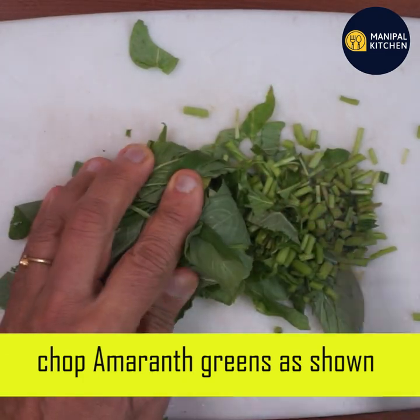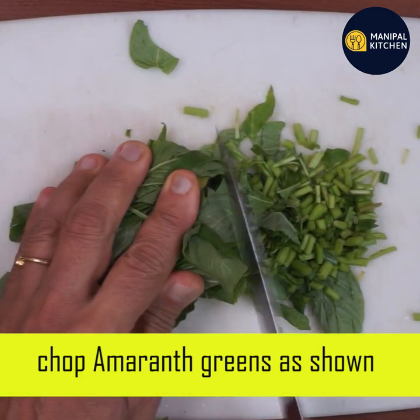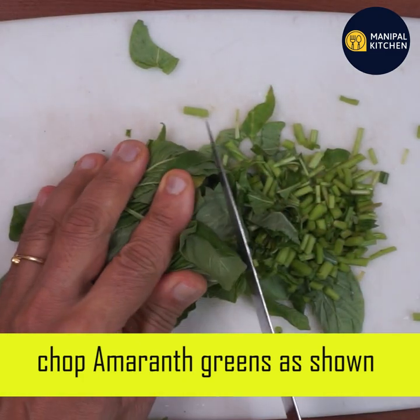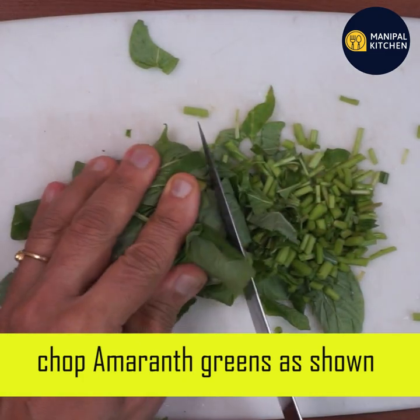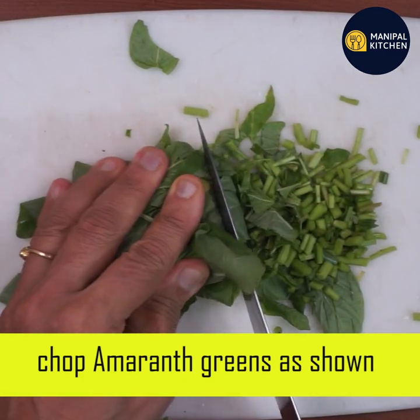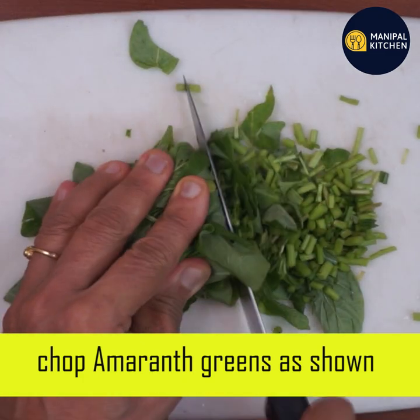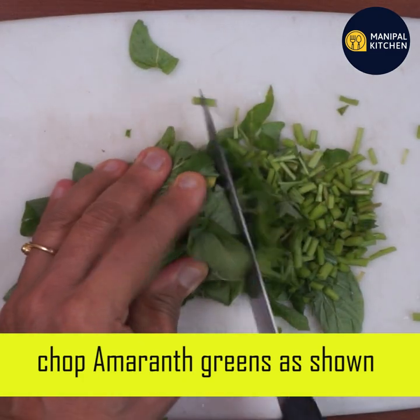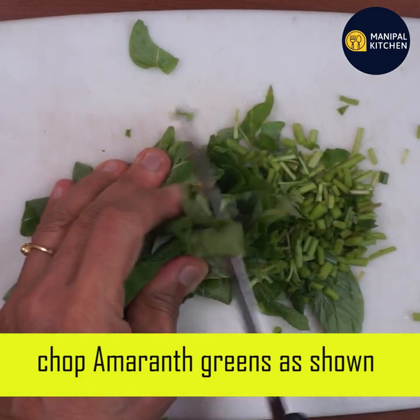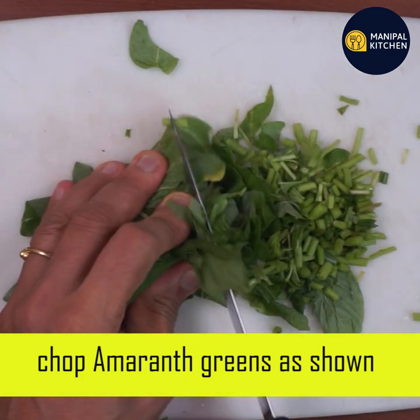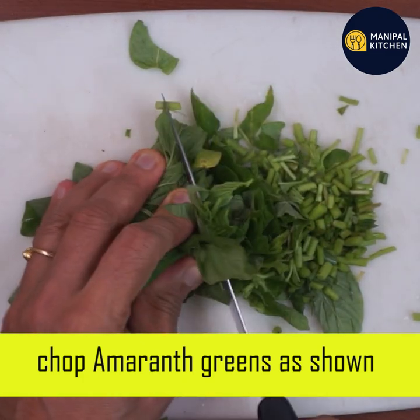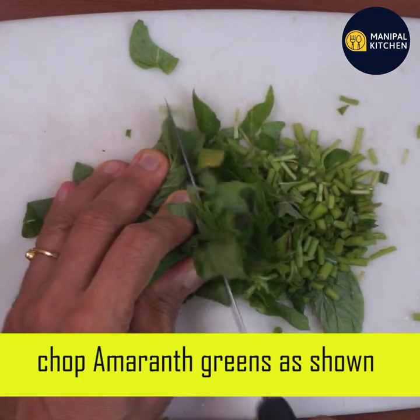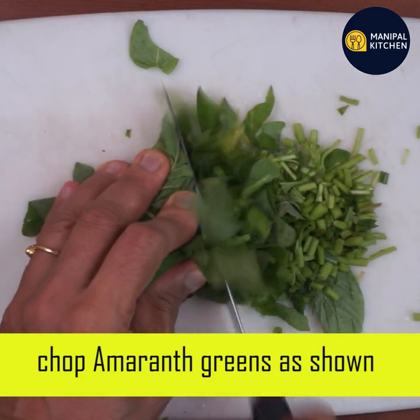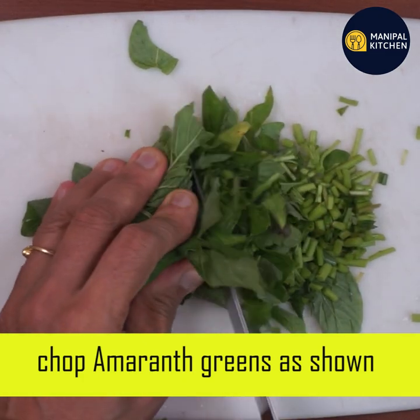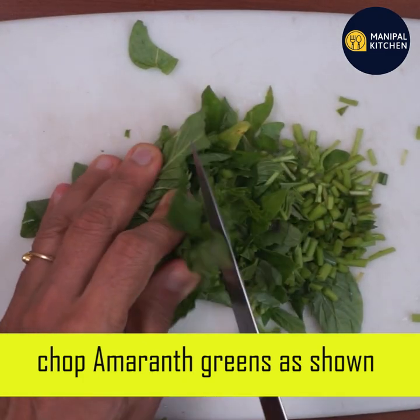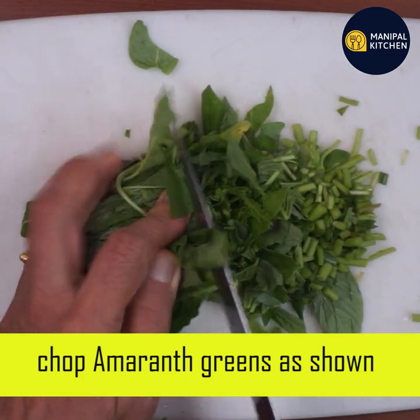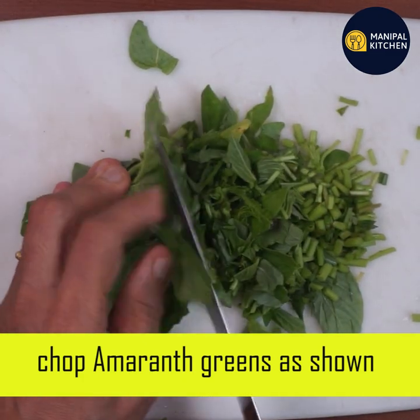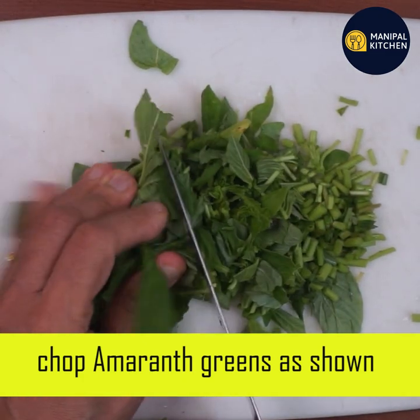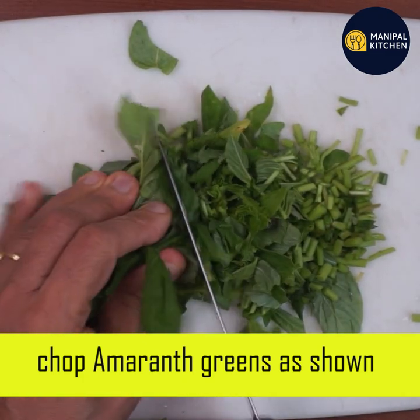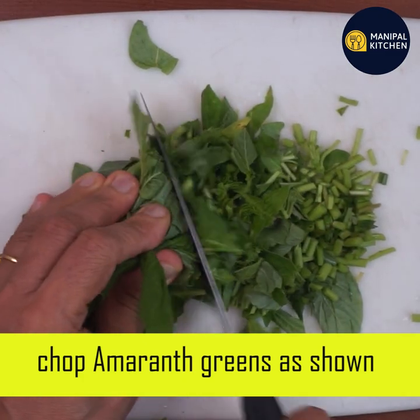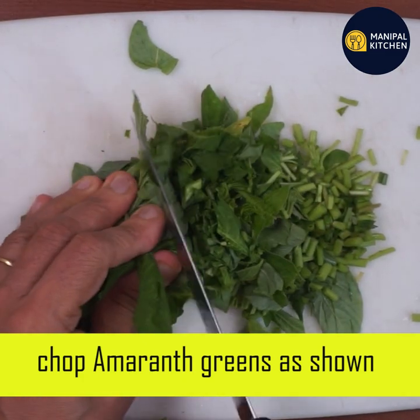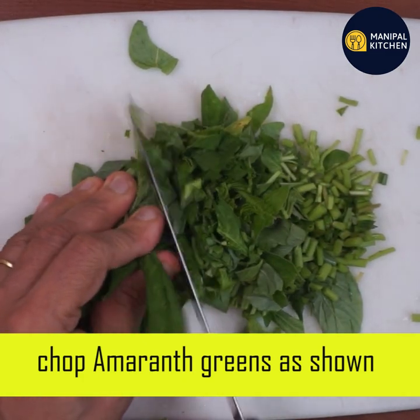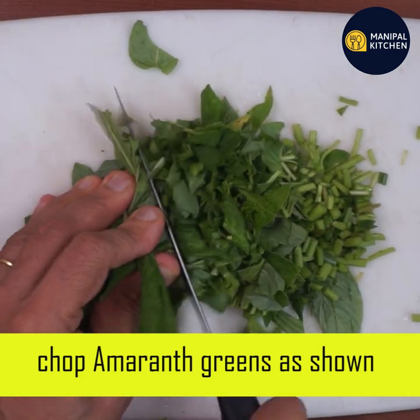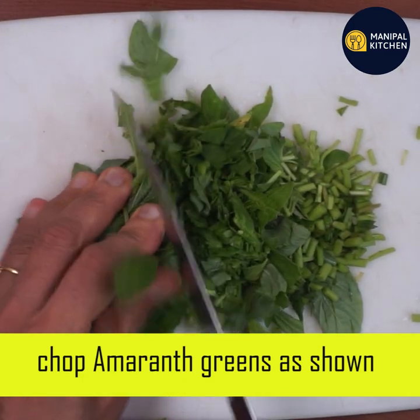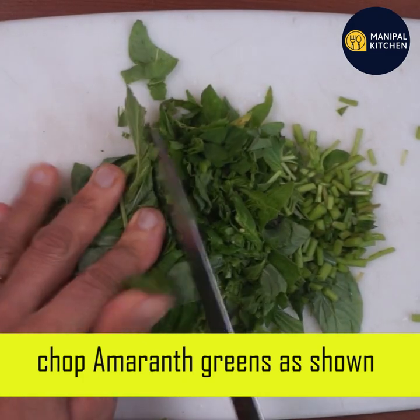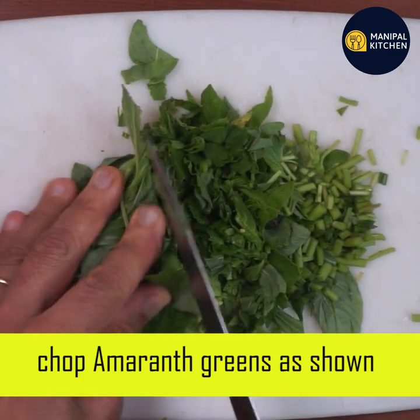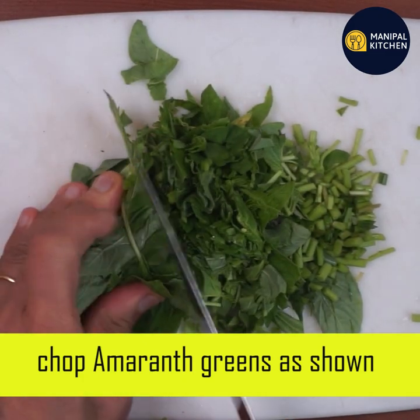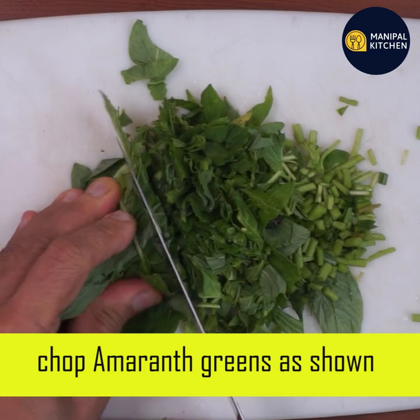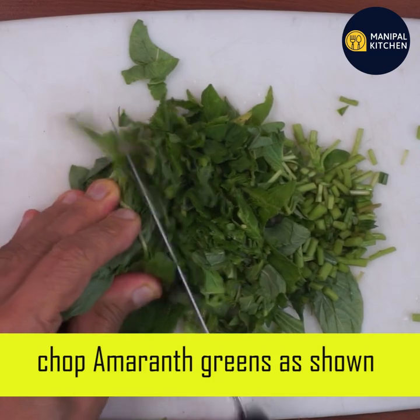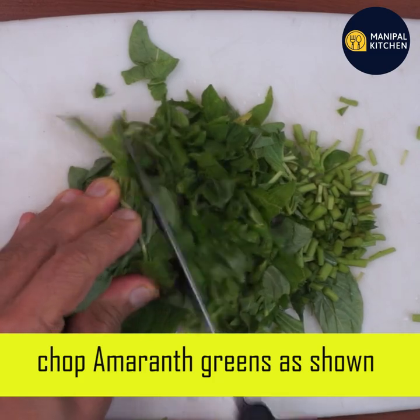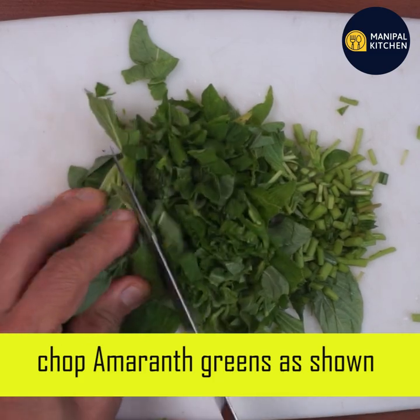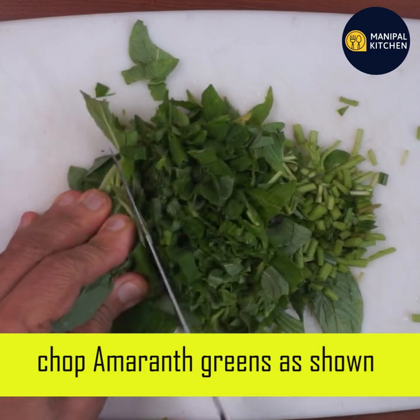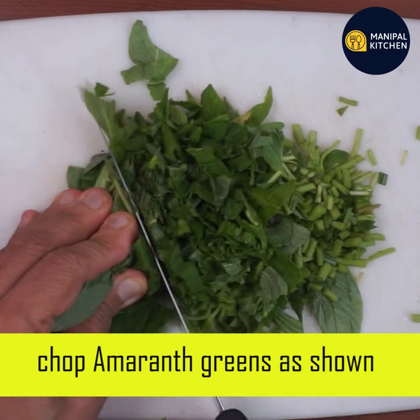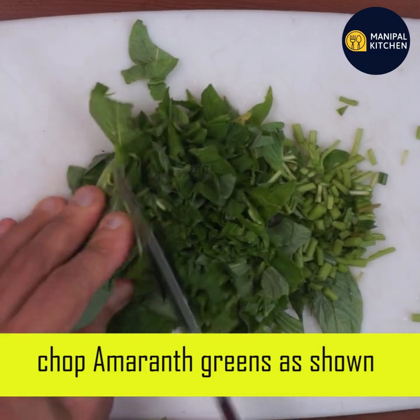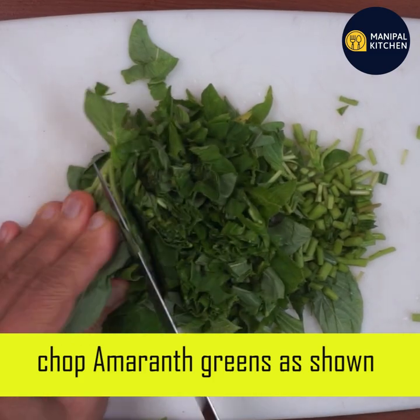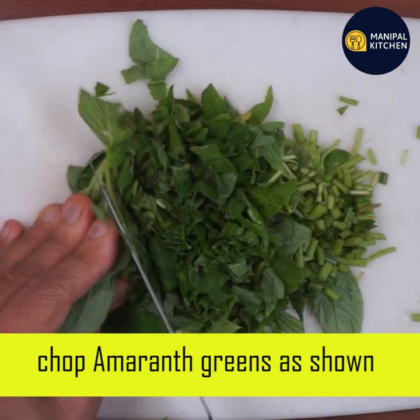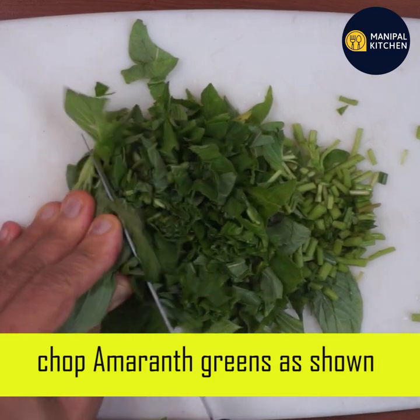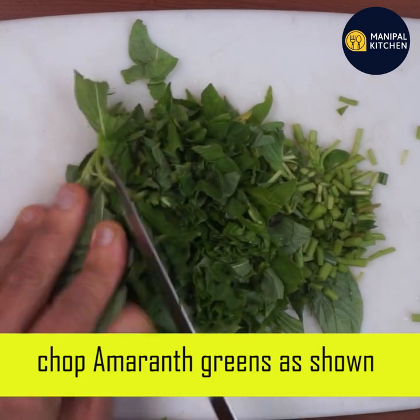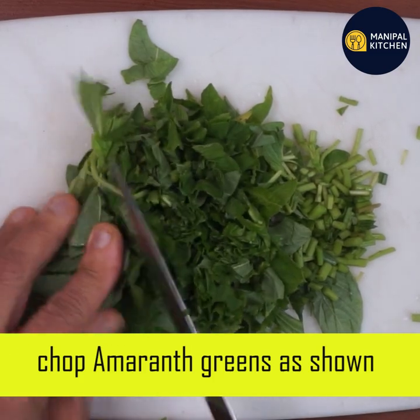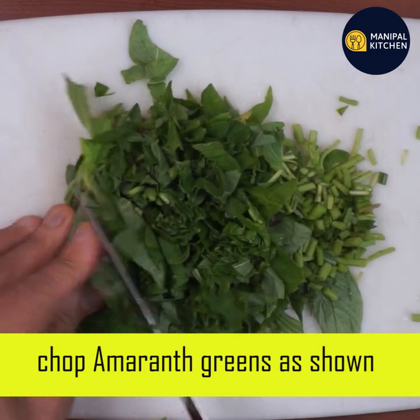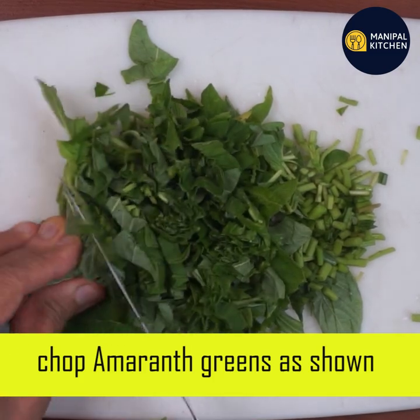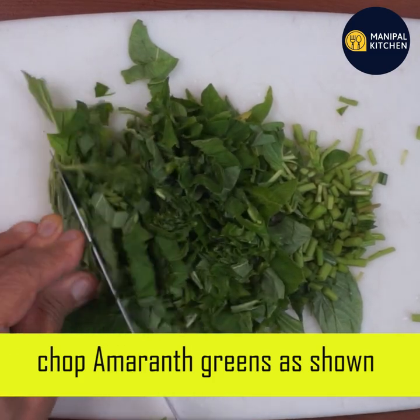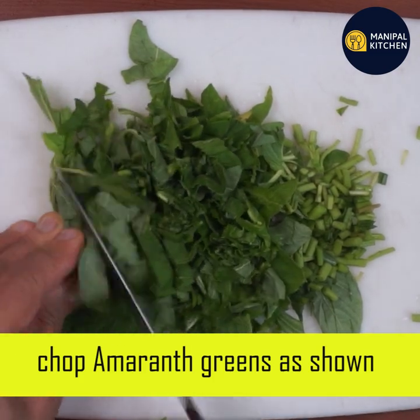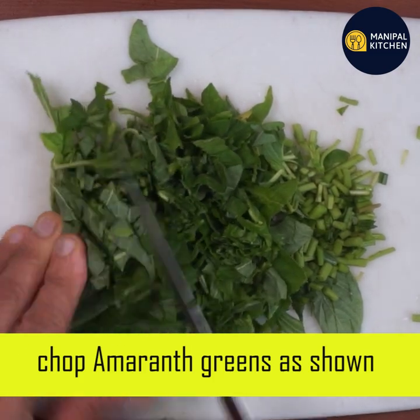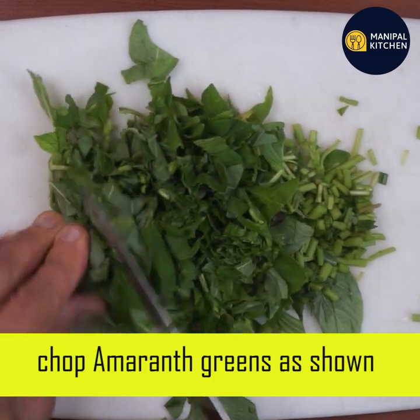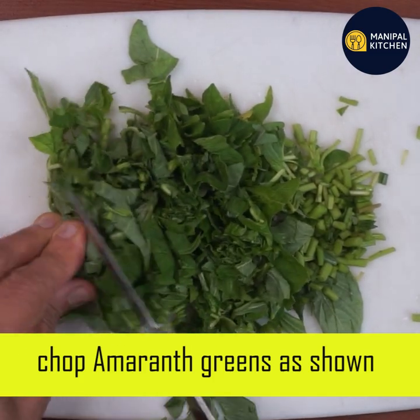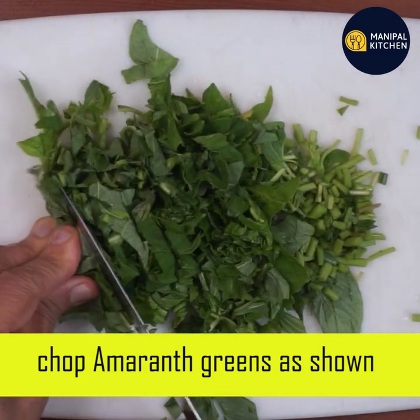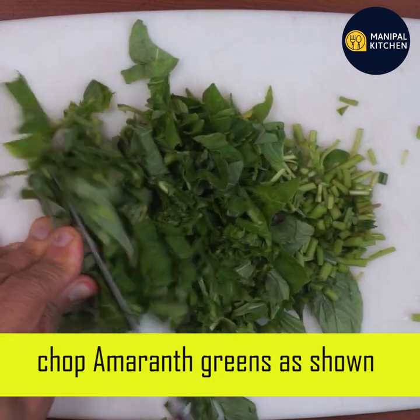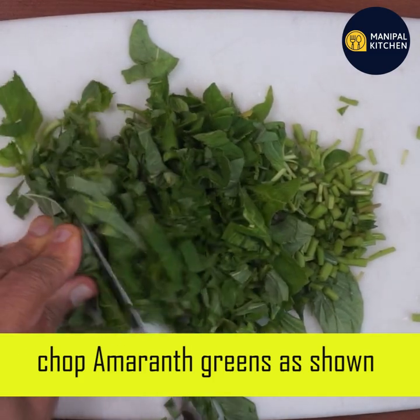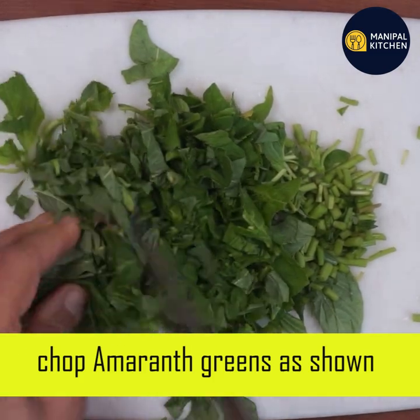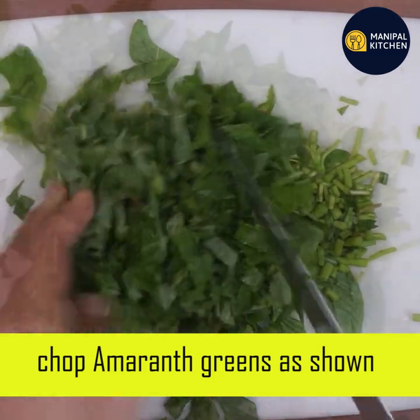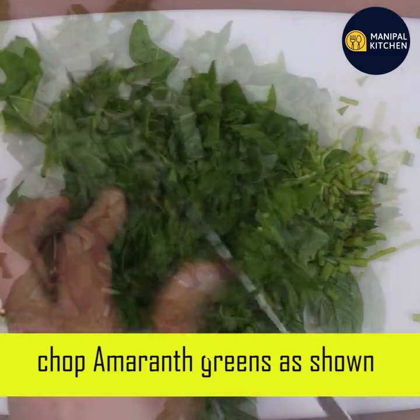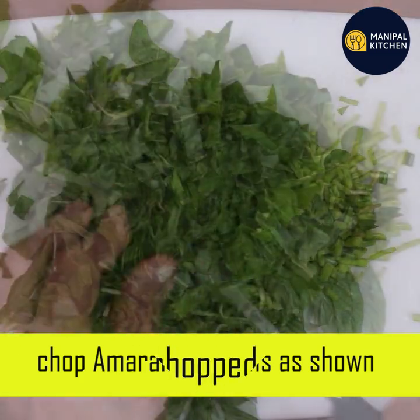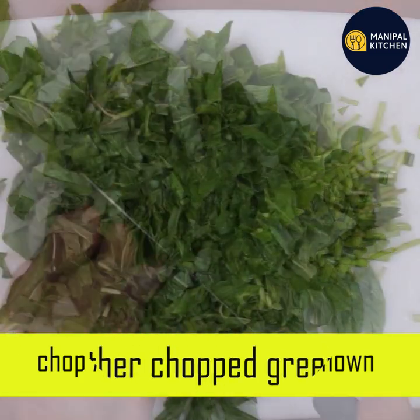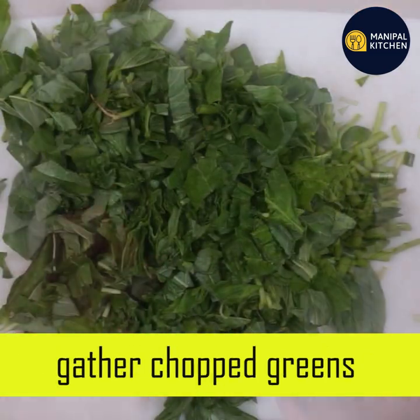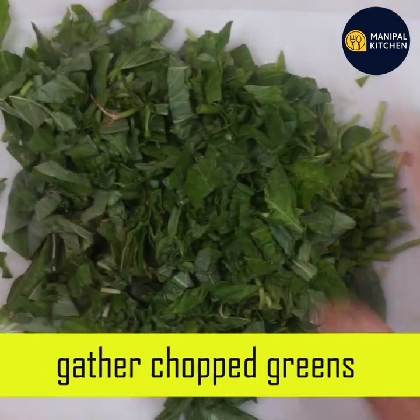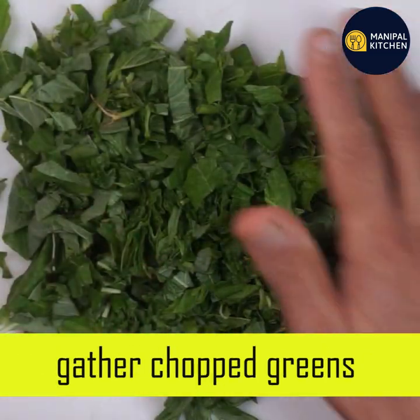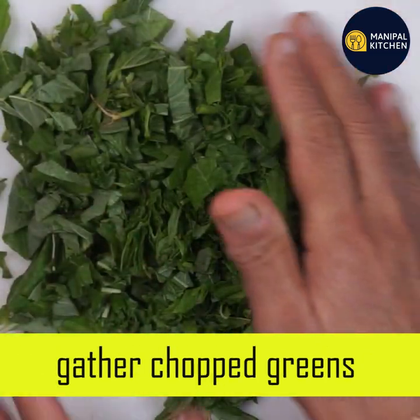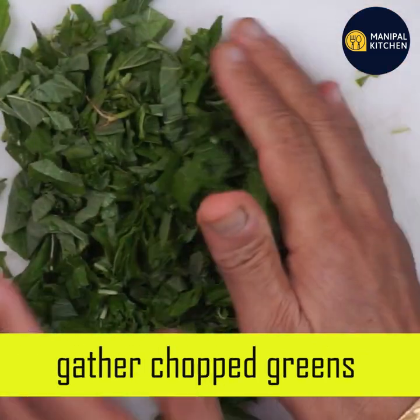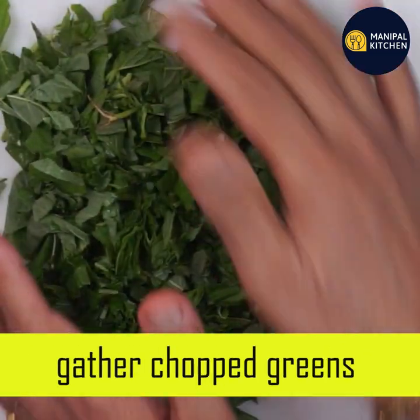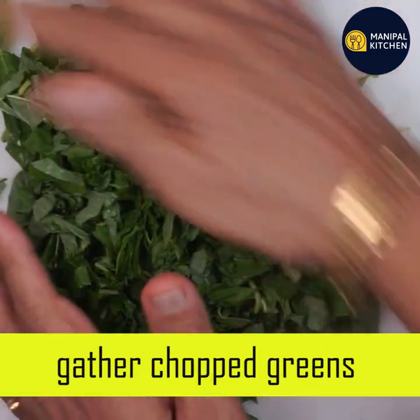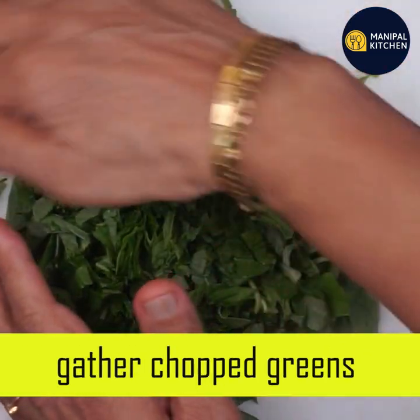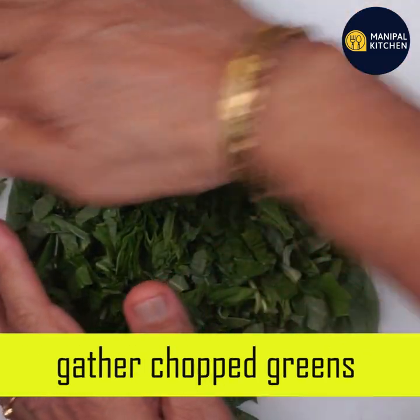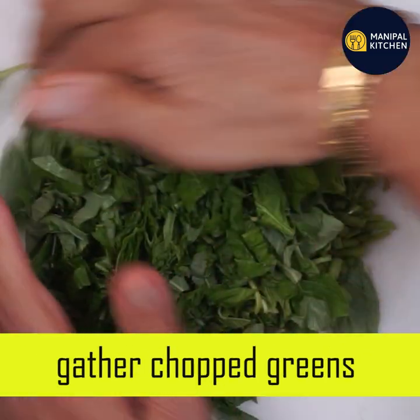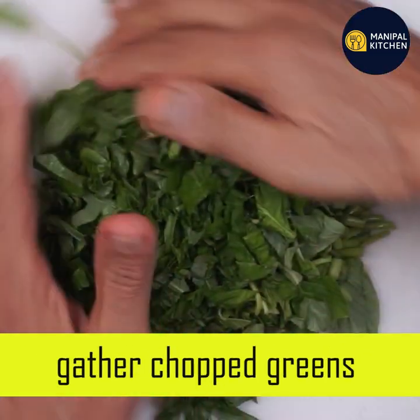It's a powerhouse of vitamins and iron. It contains carbohydrates, proteins and minerals.